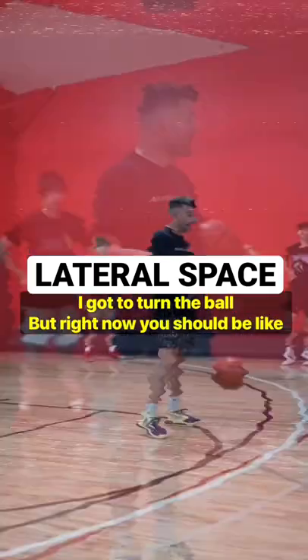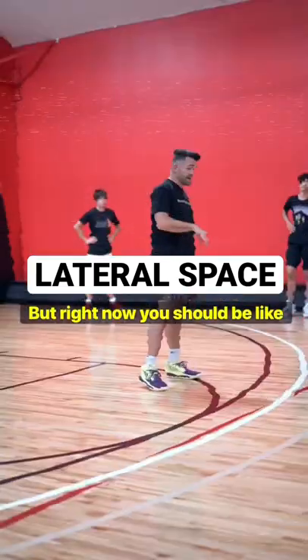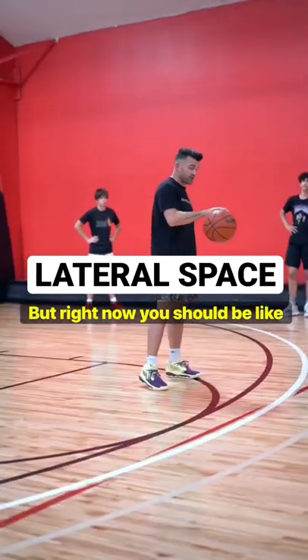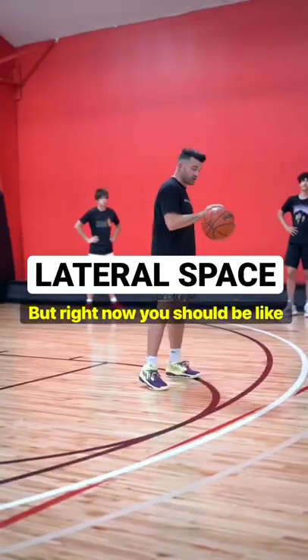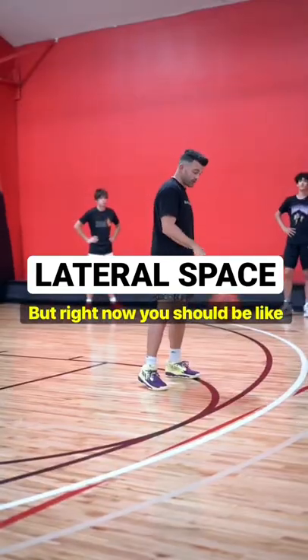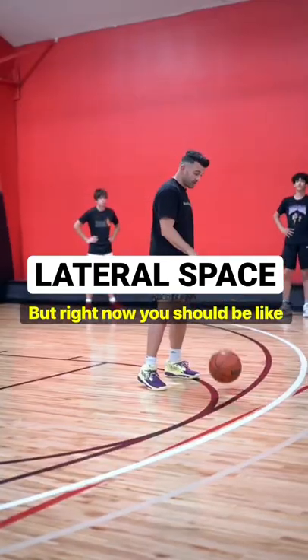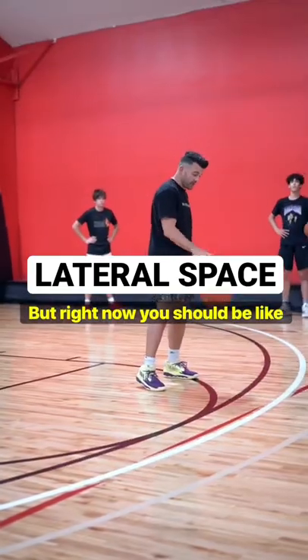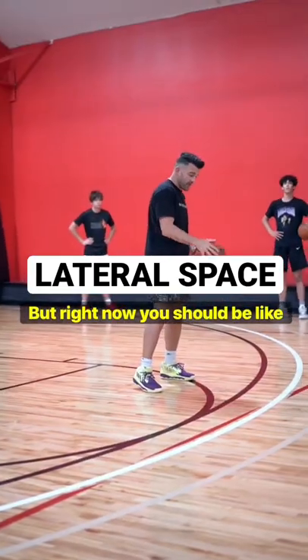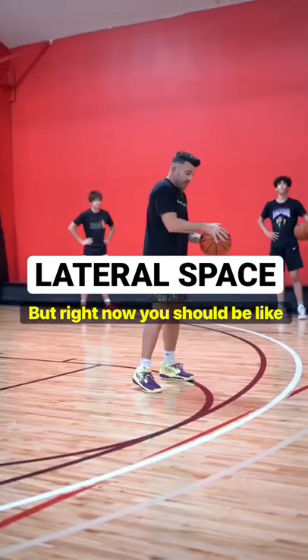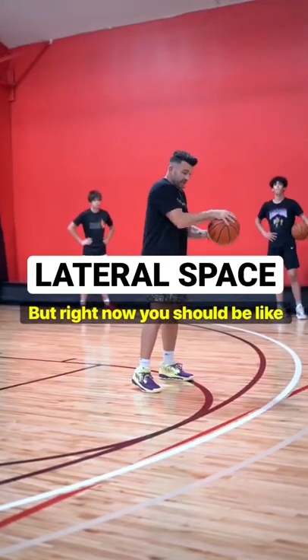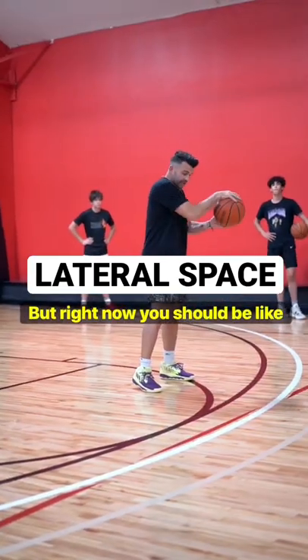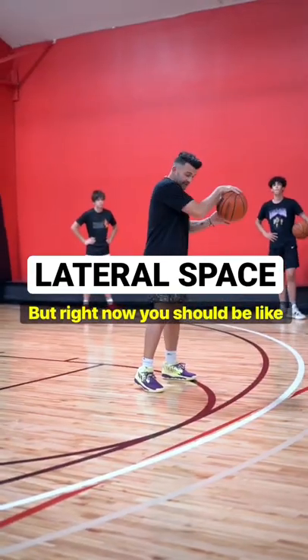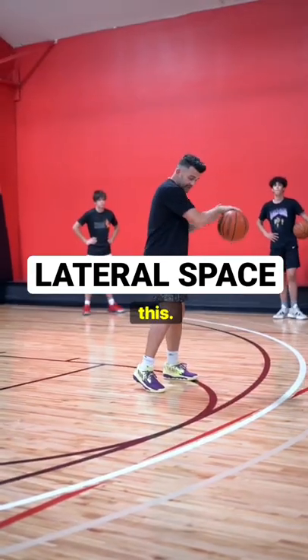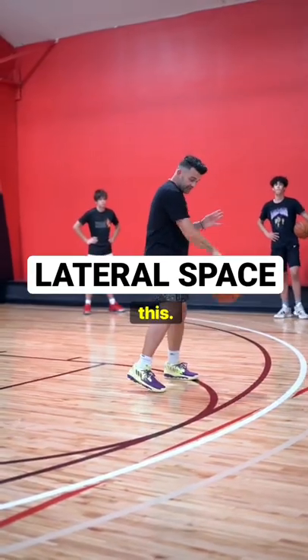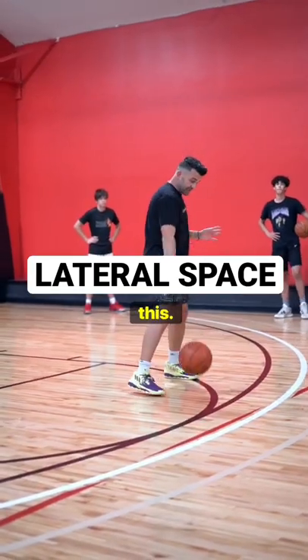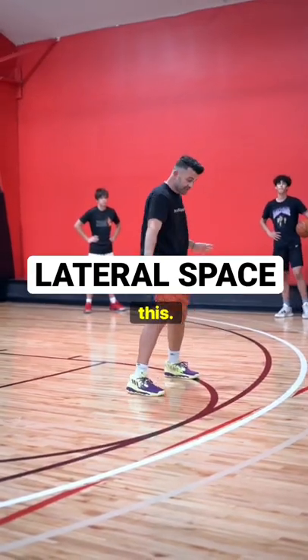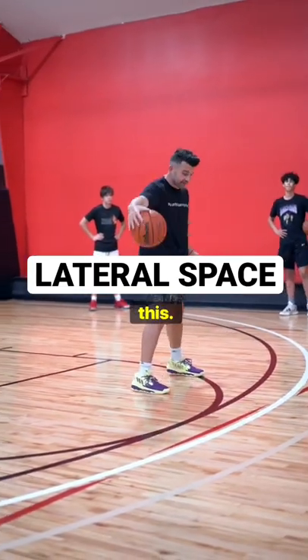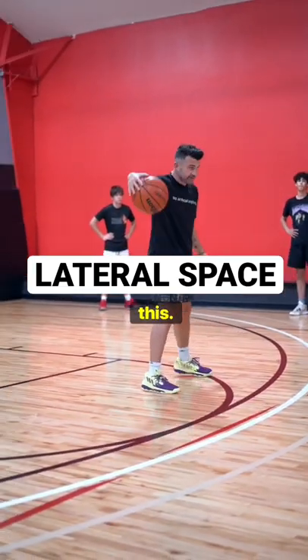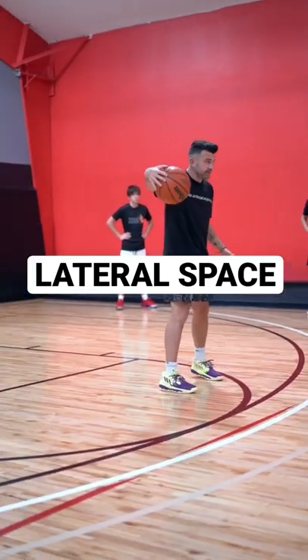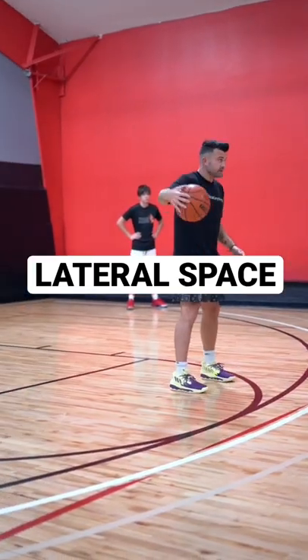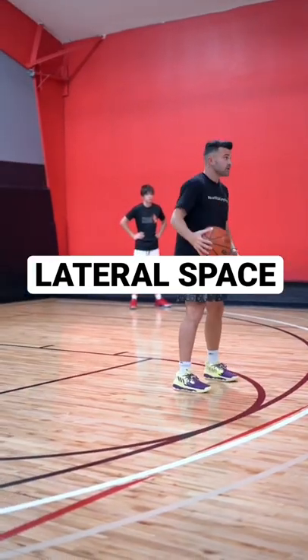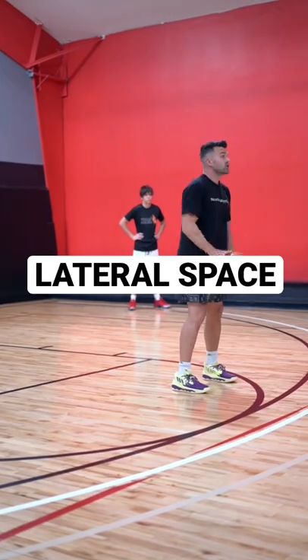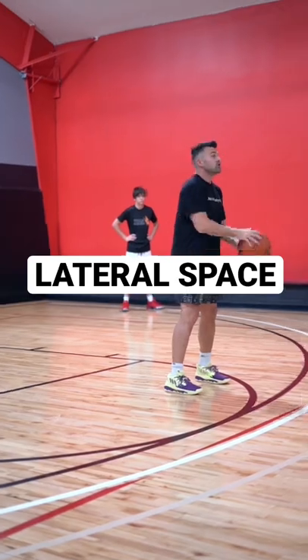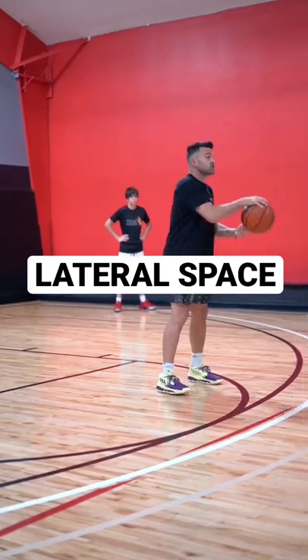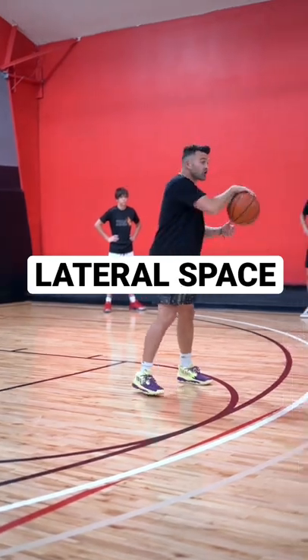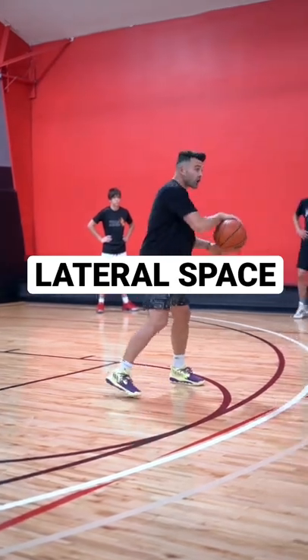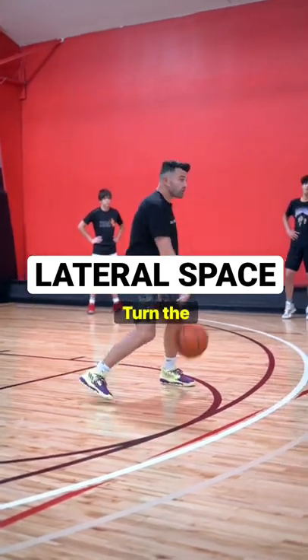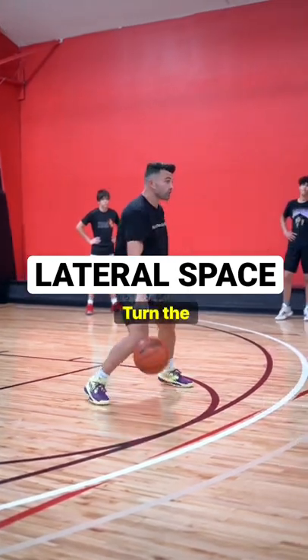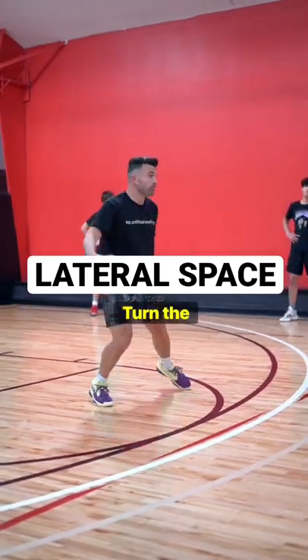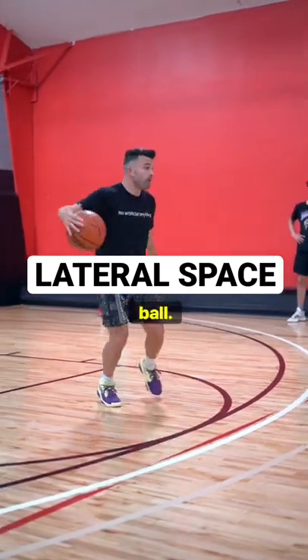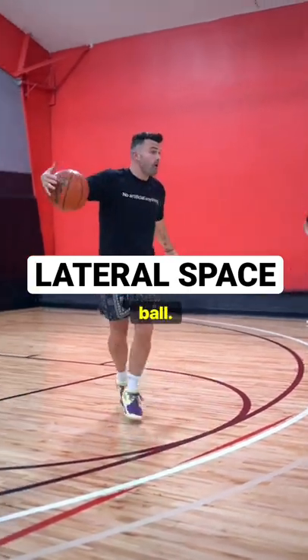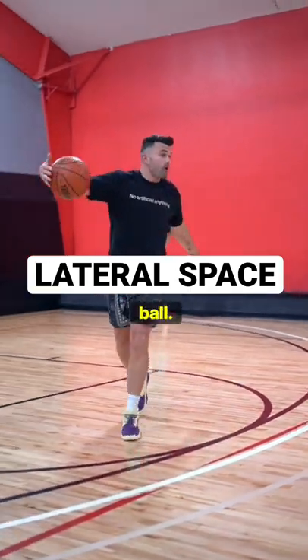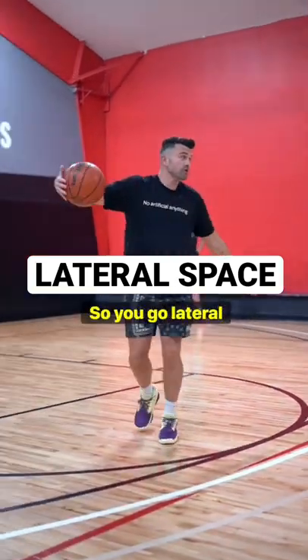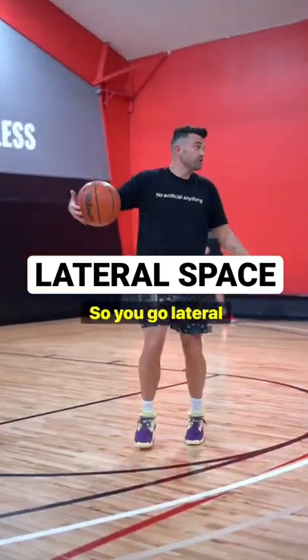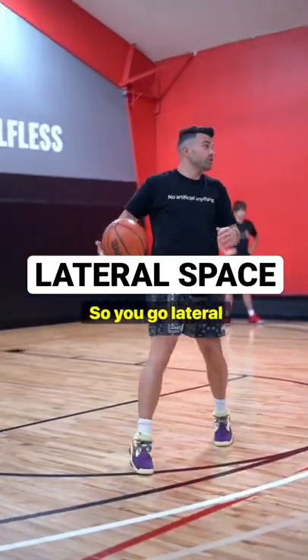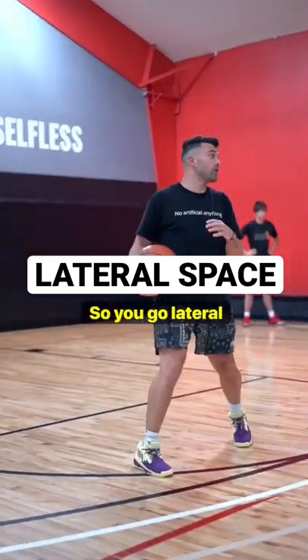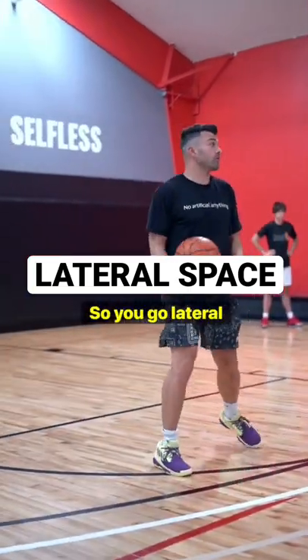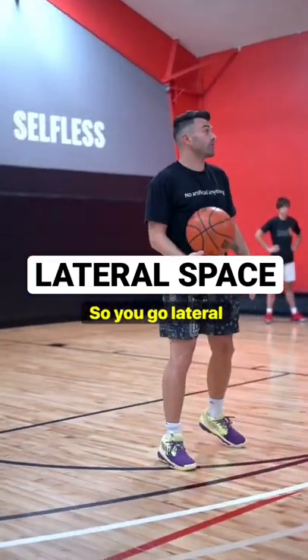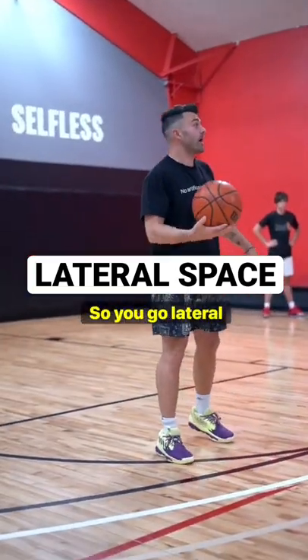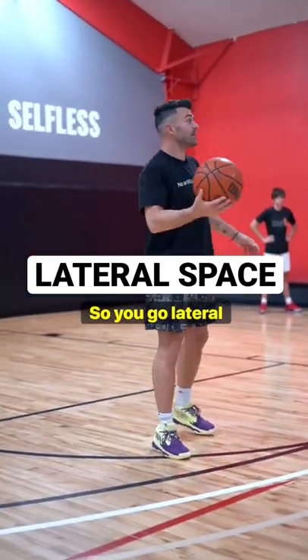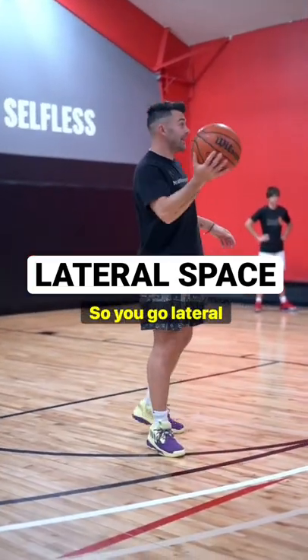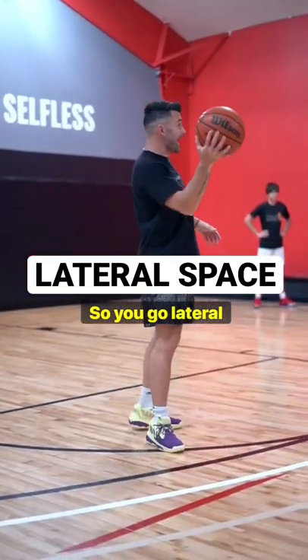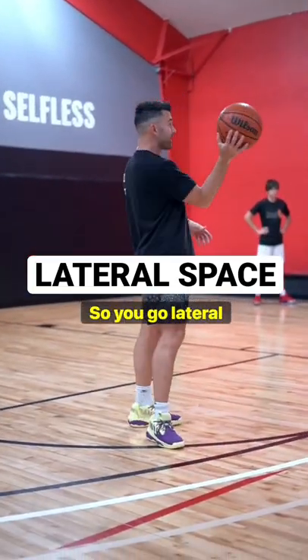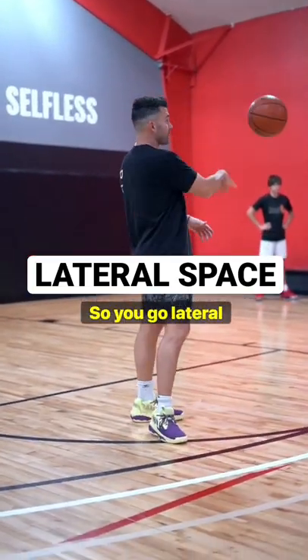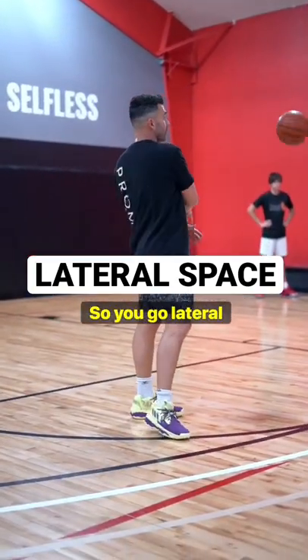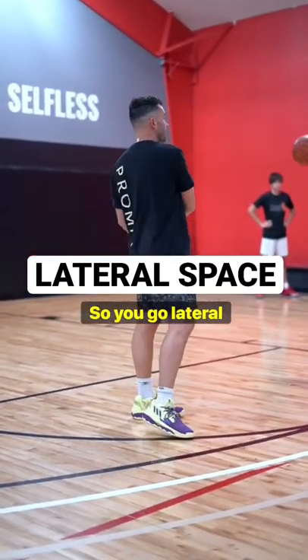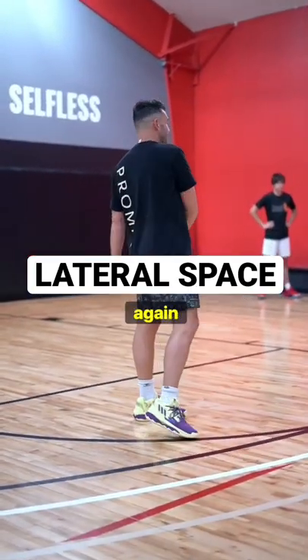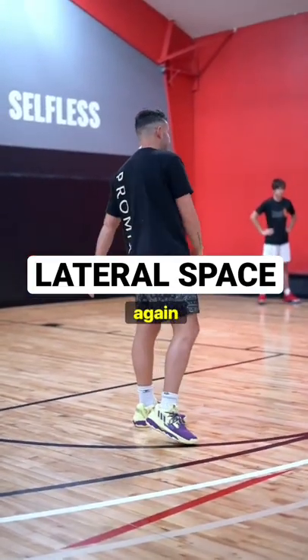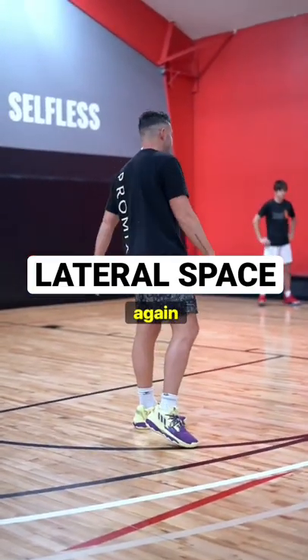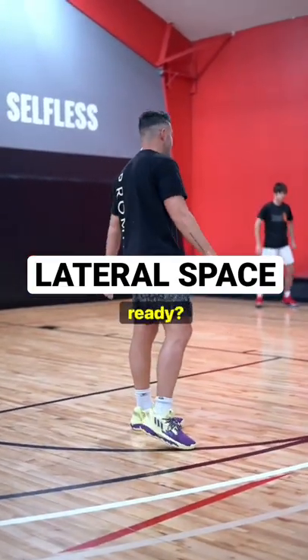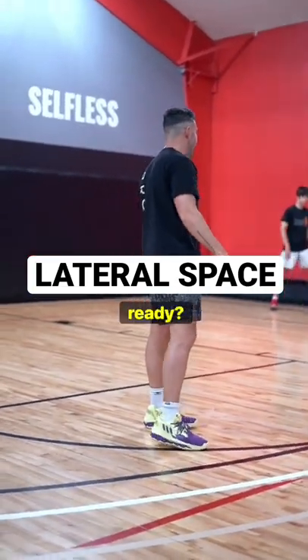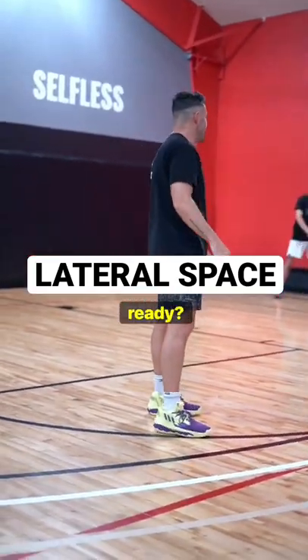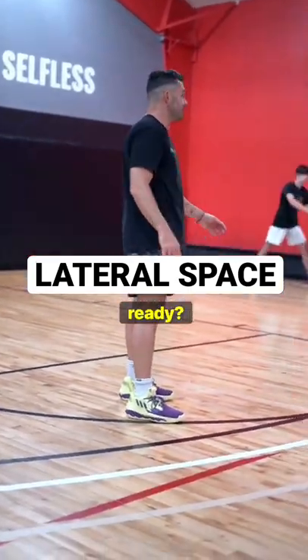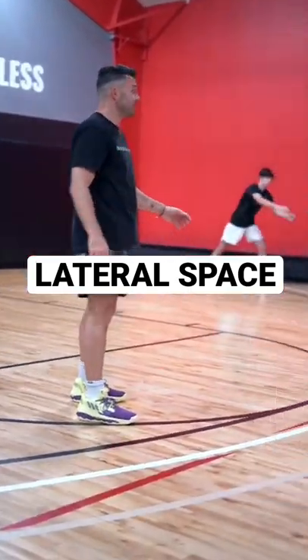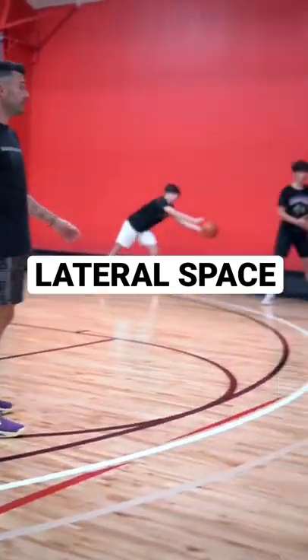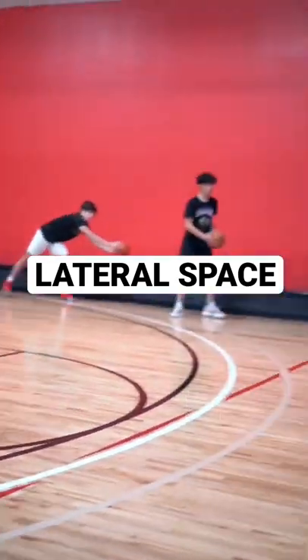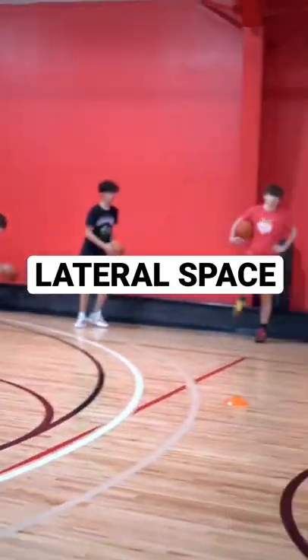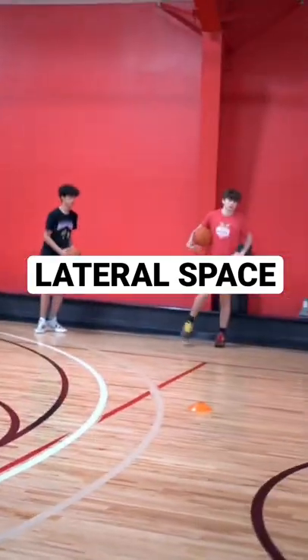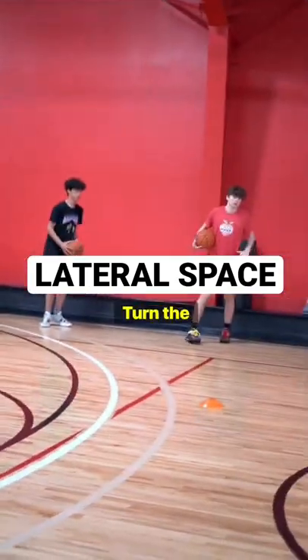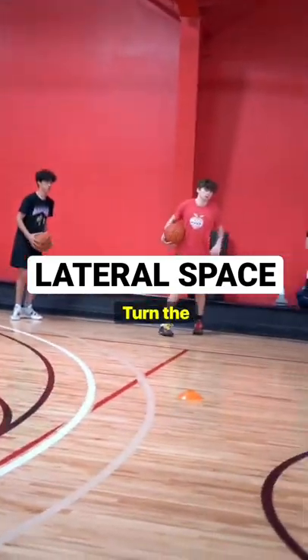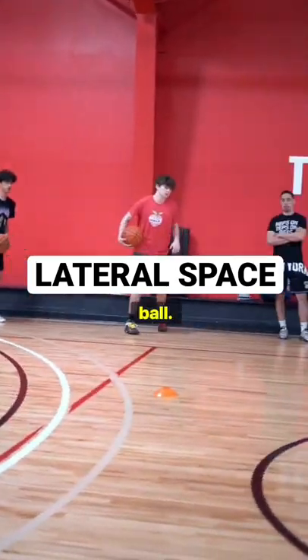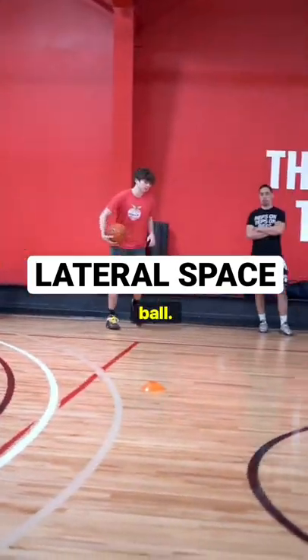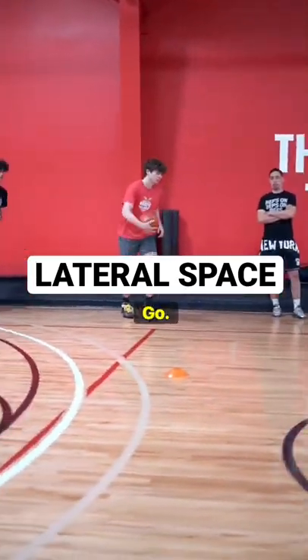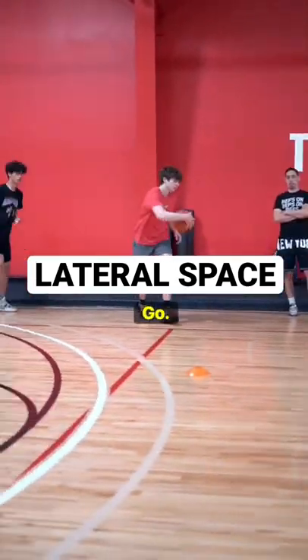Now you should be like this — turn the ball so you go lateral. Again, ready: turn the ball, go.